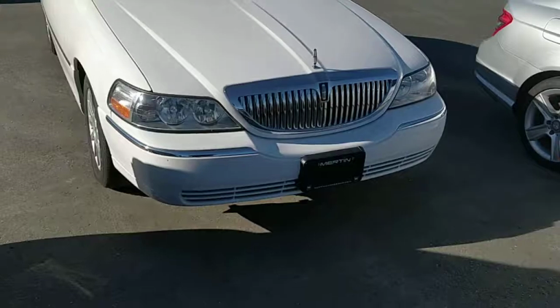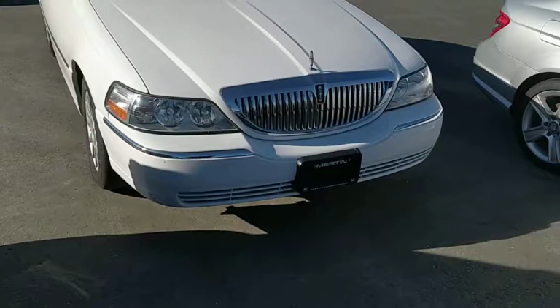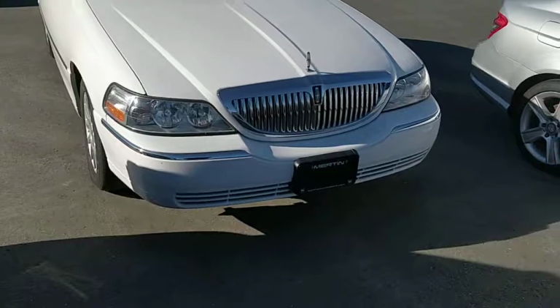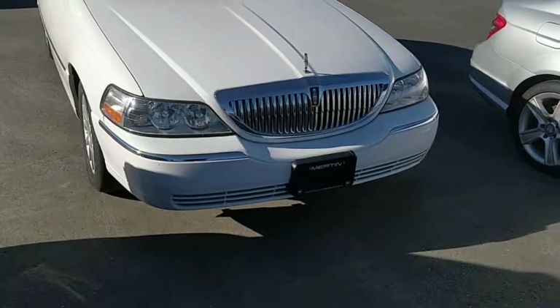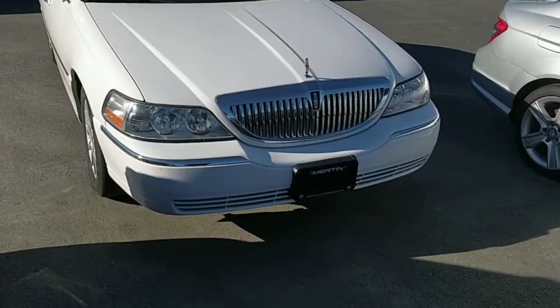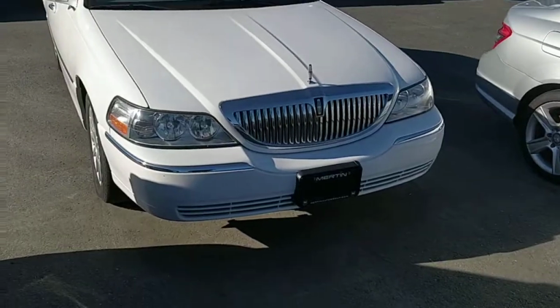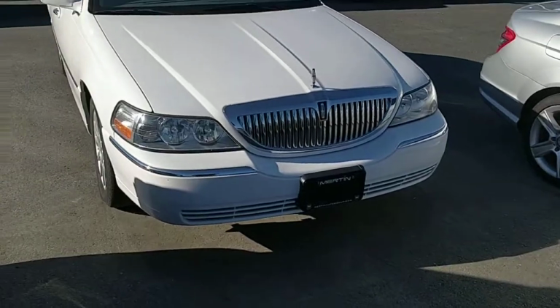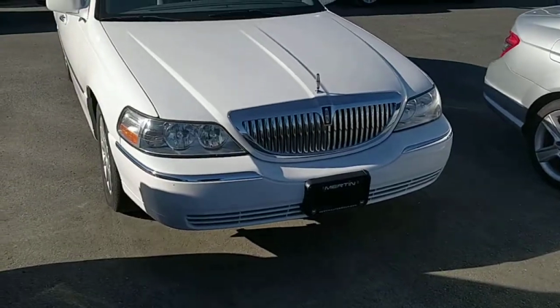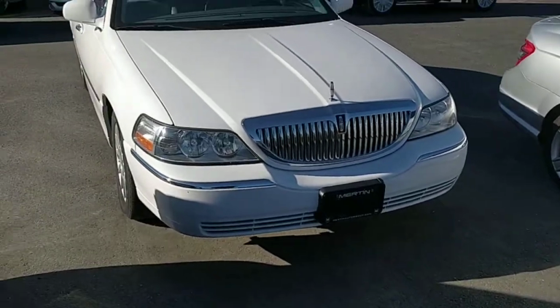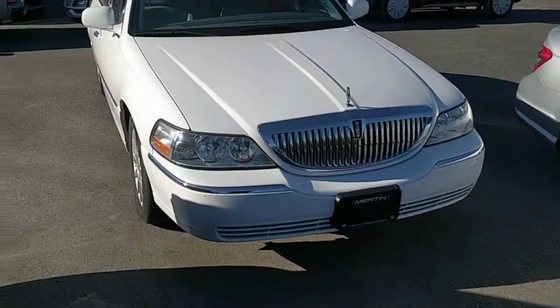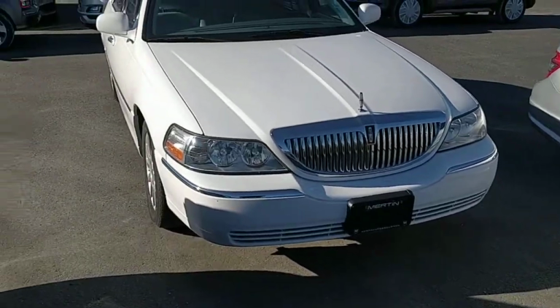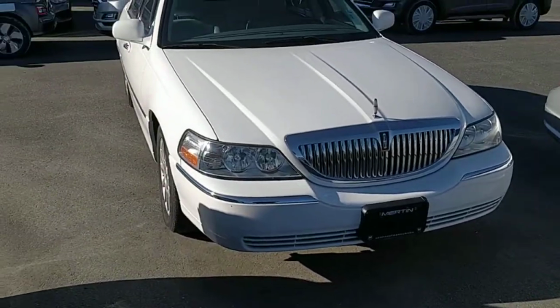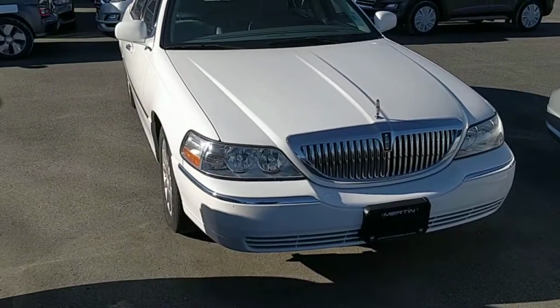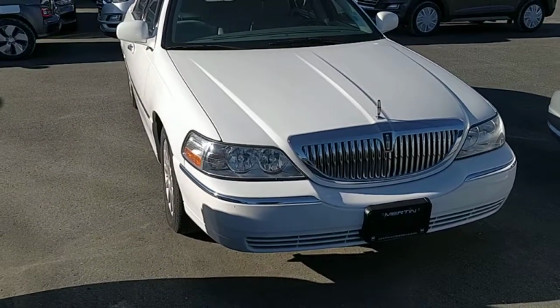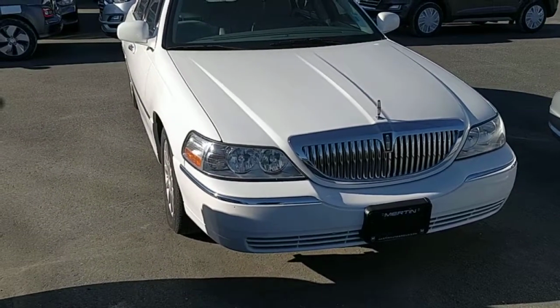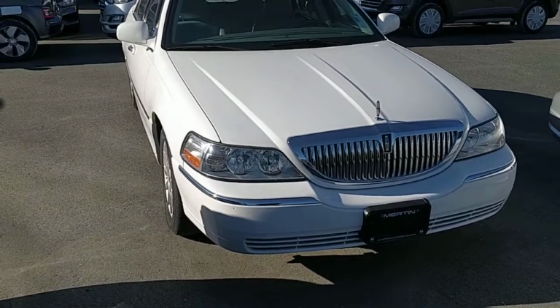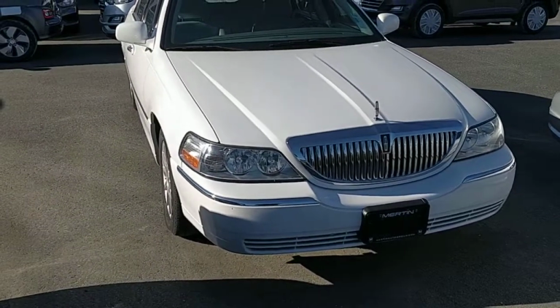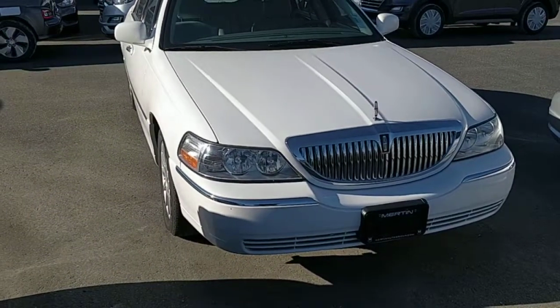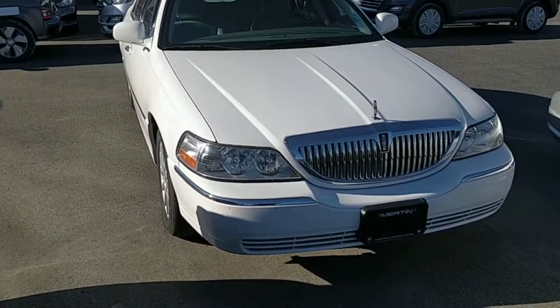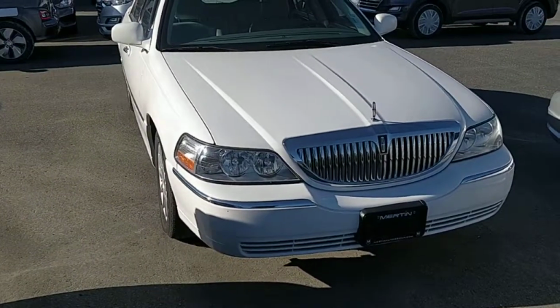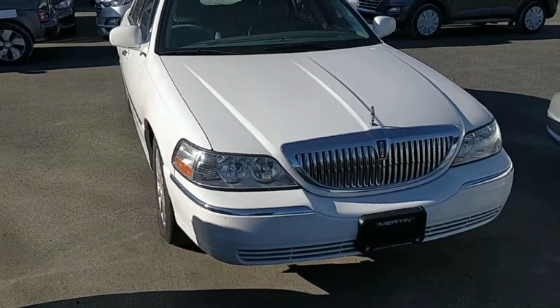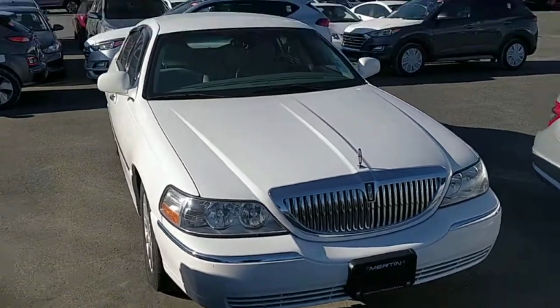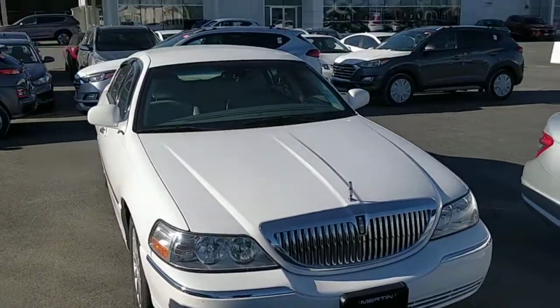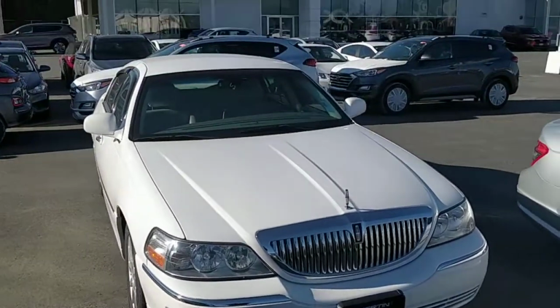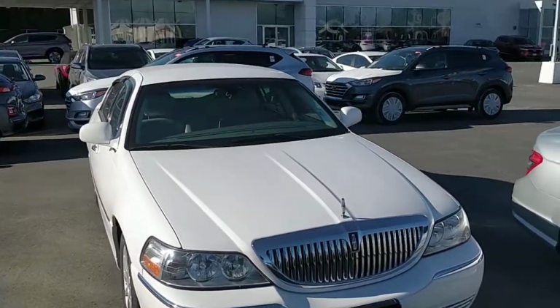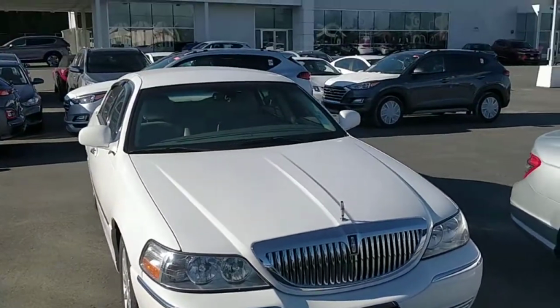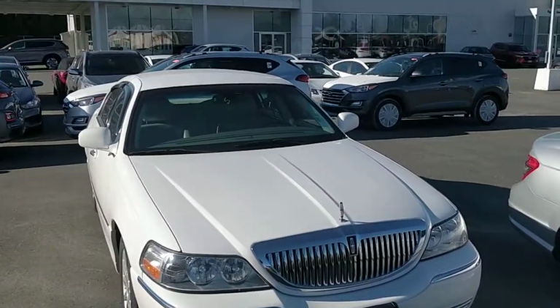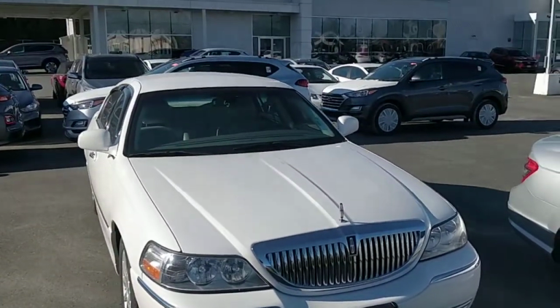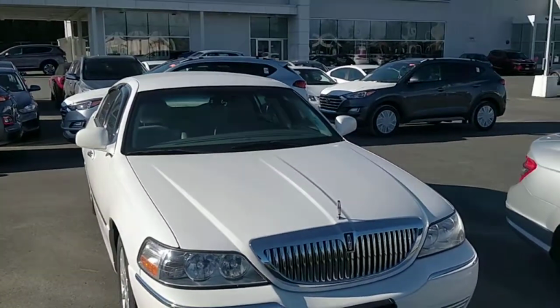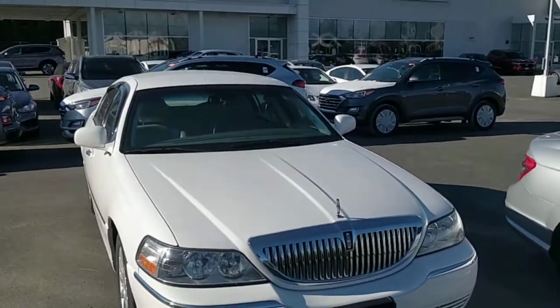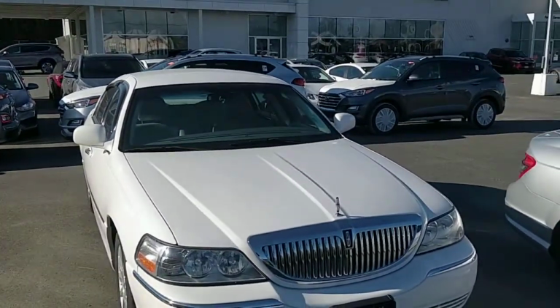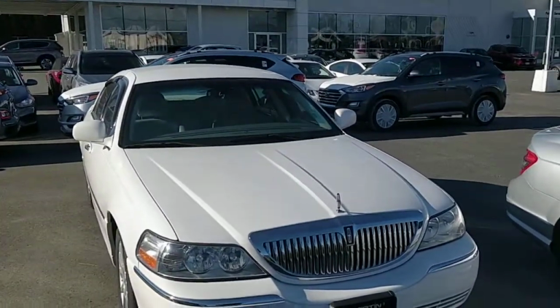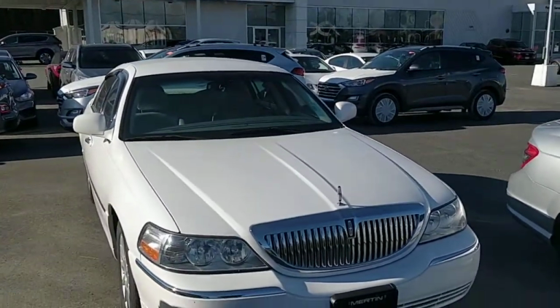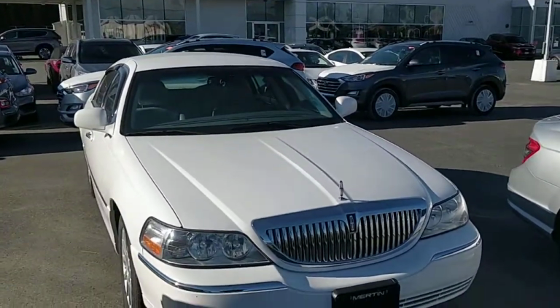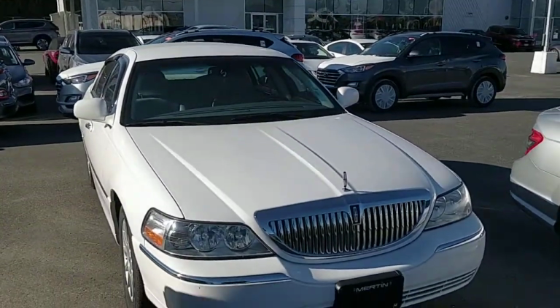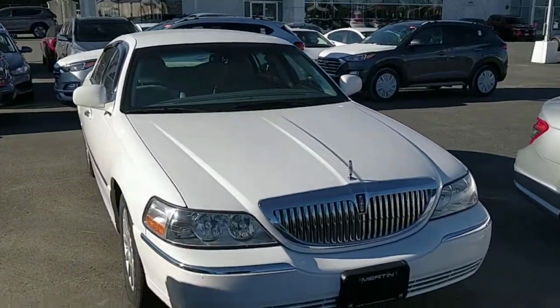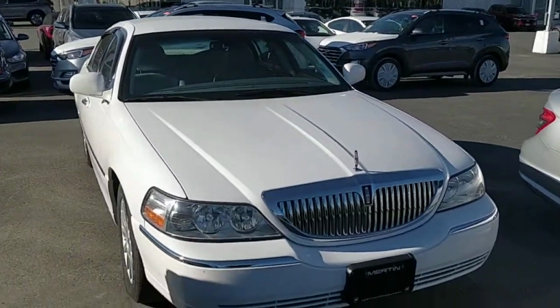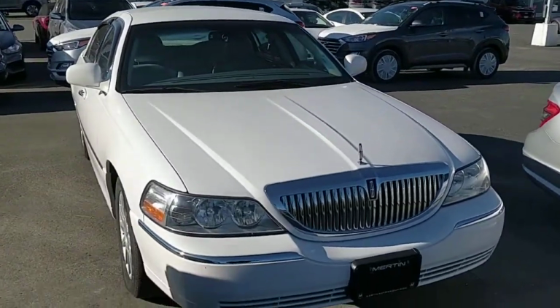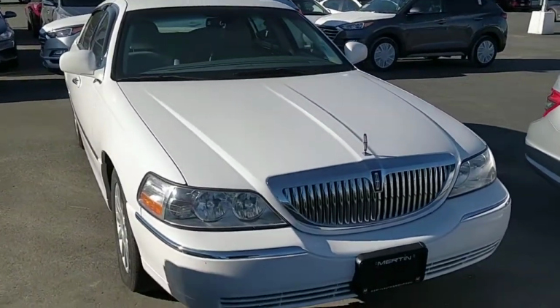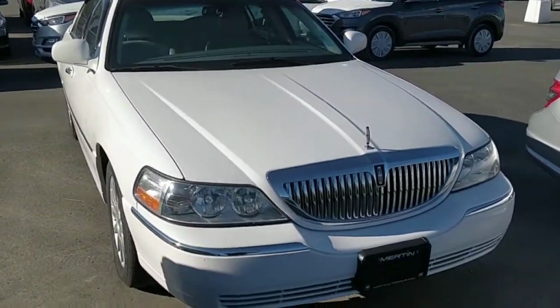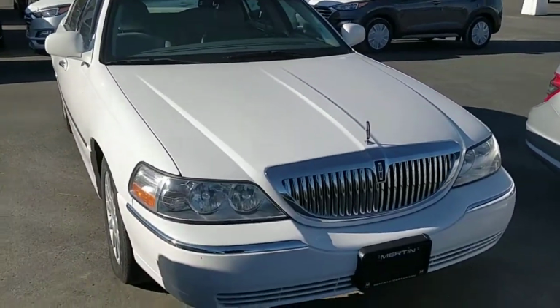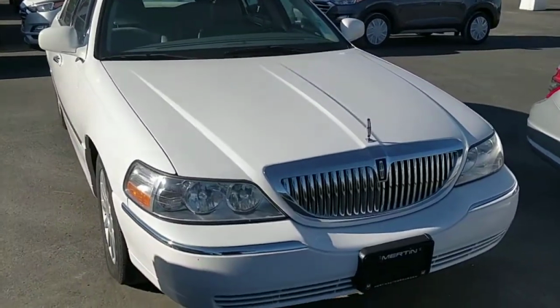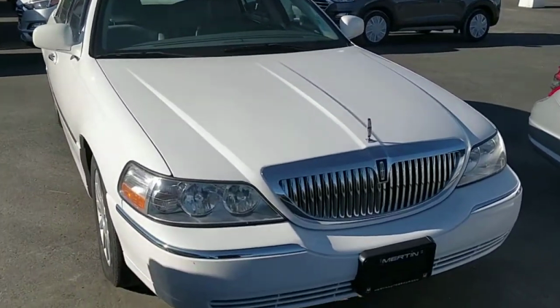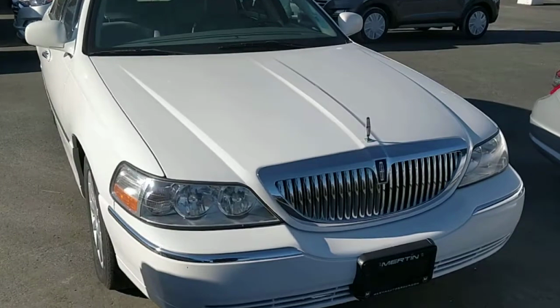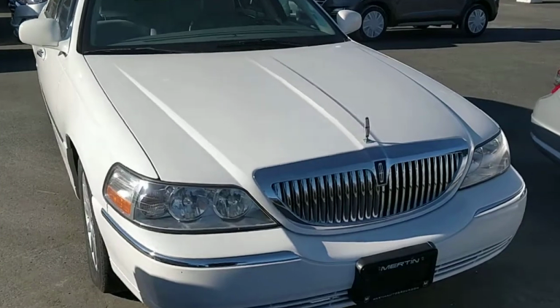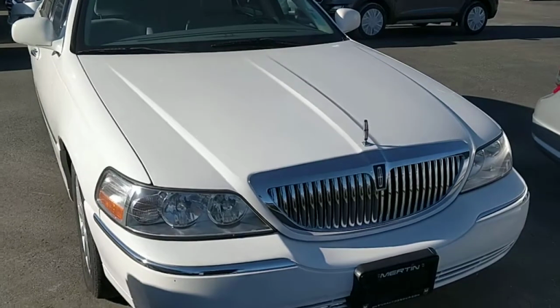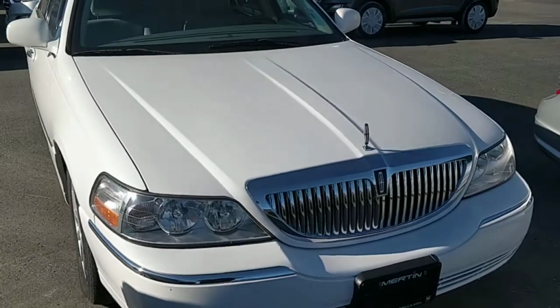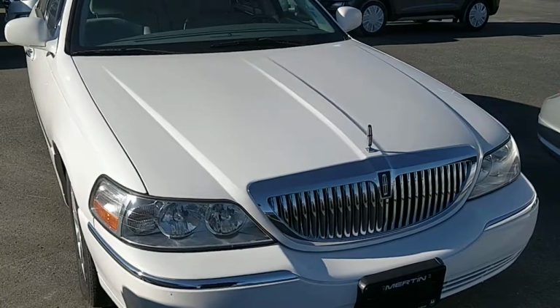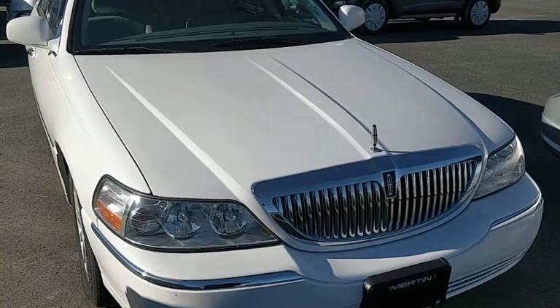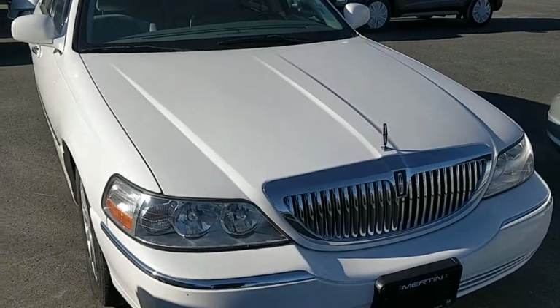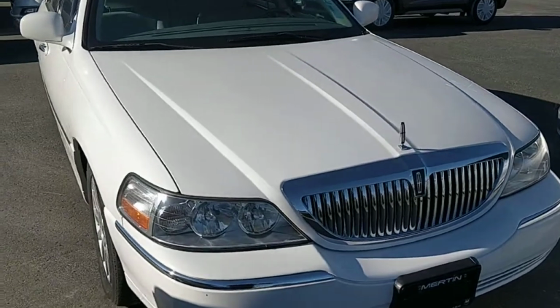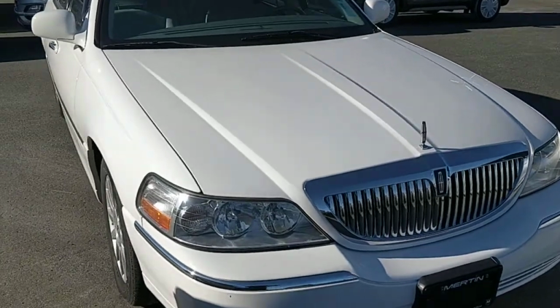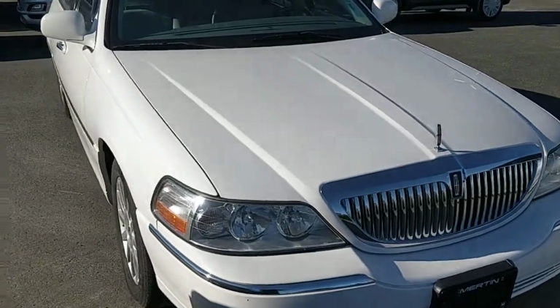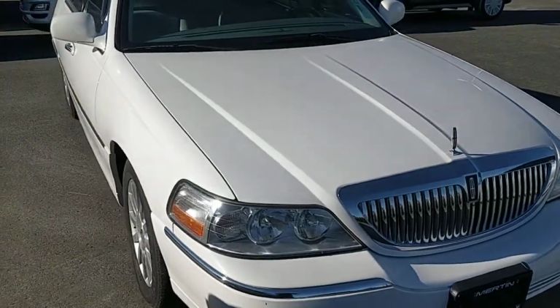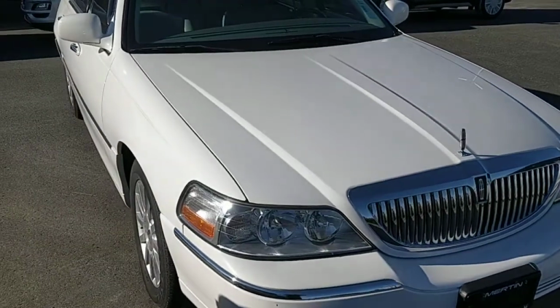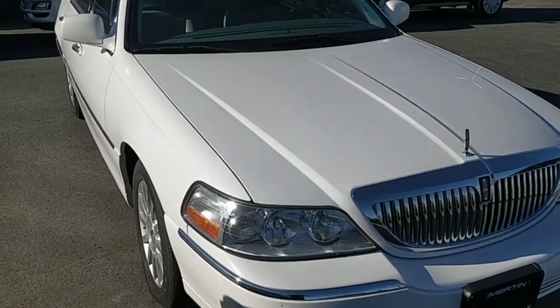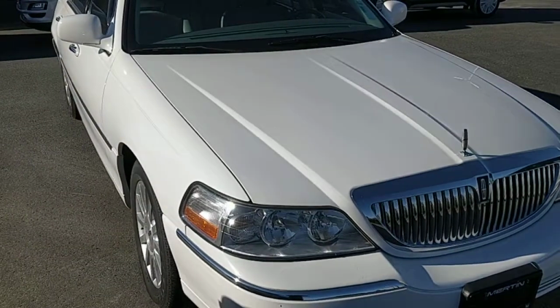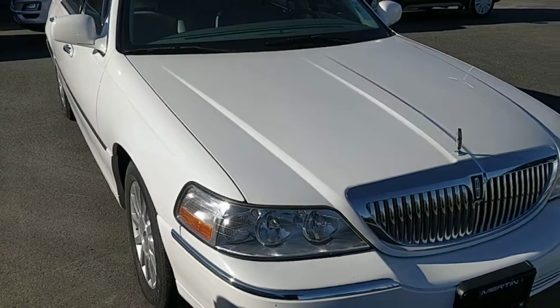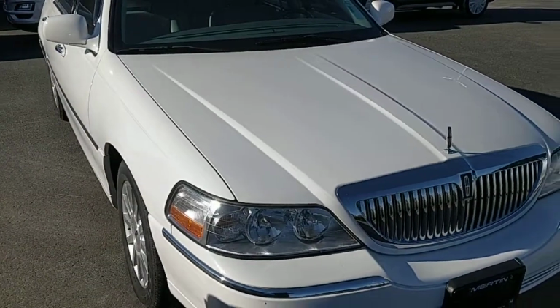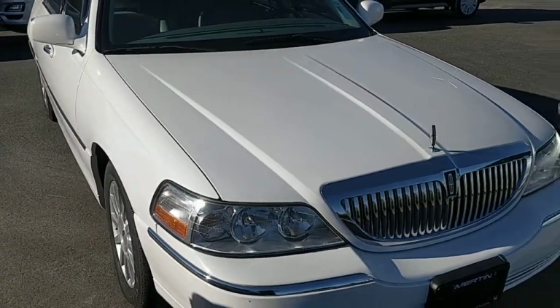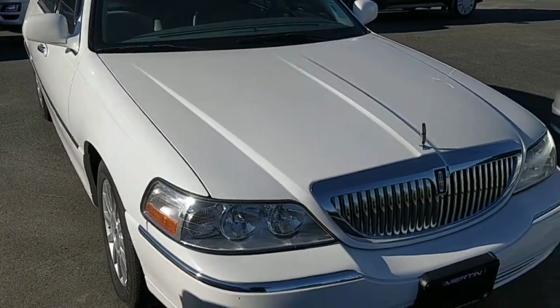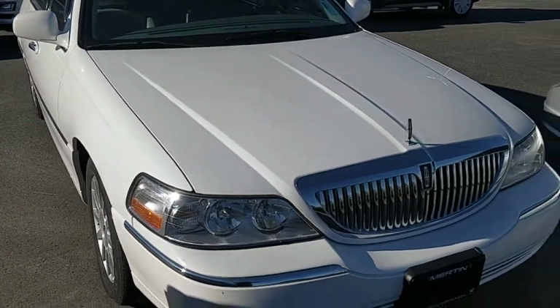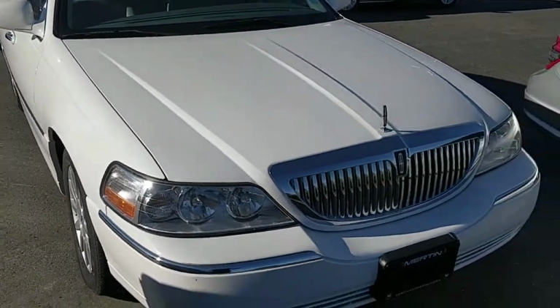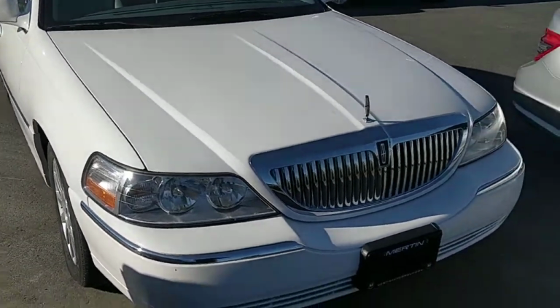Hey NJ, it's Edward here at Merton Hyundai. Just wanted to make a quick video for you on the beautiful town car here.